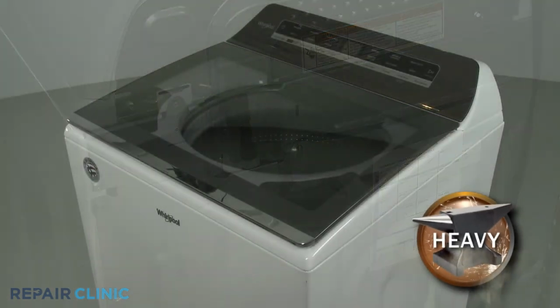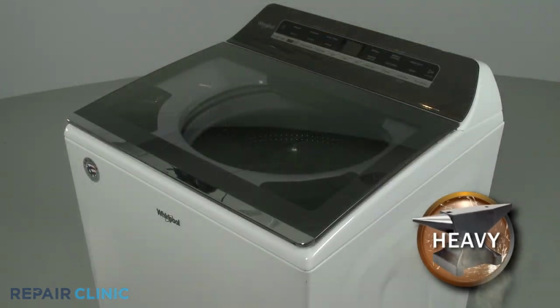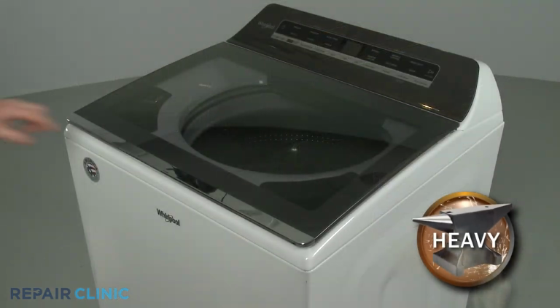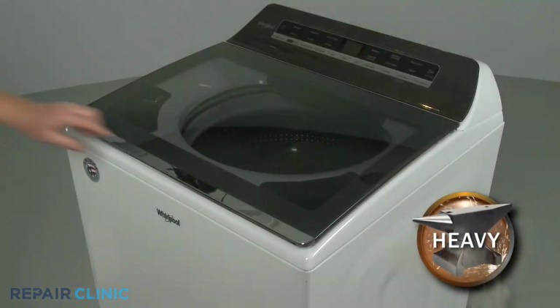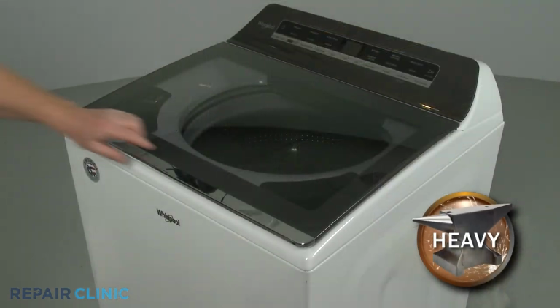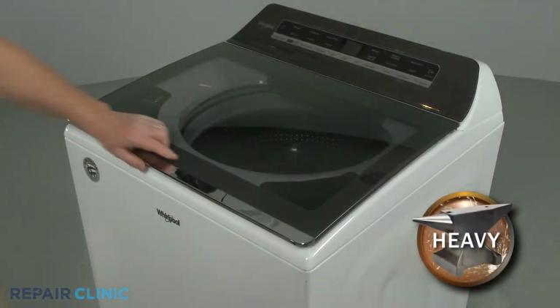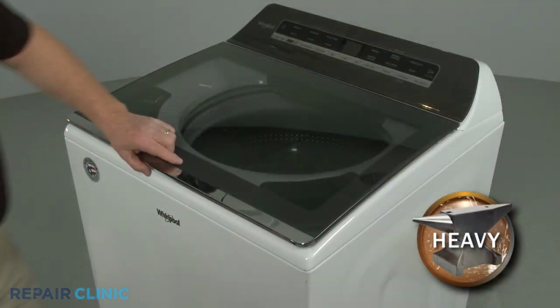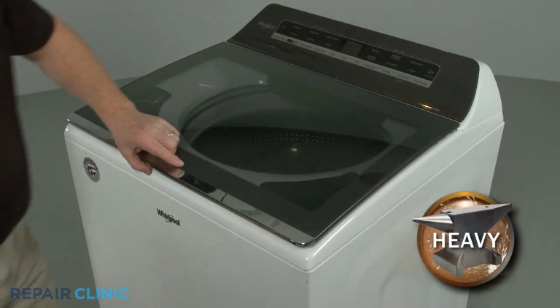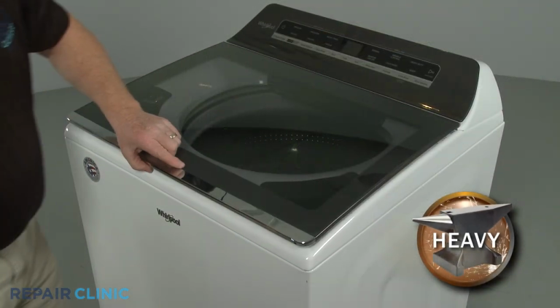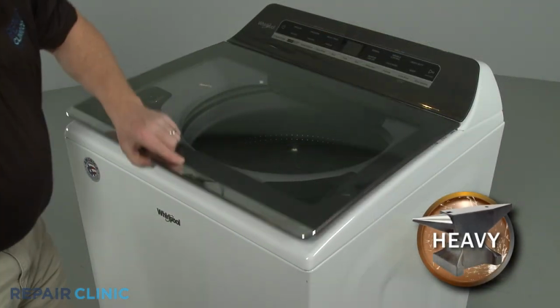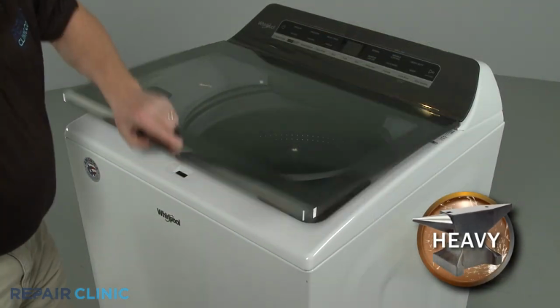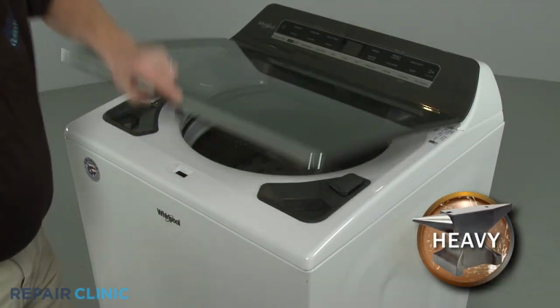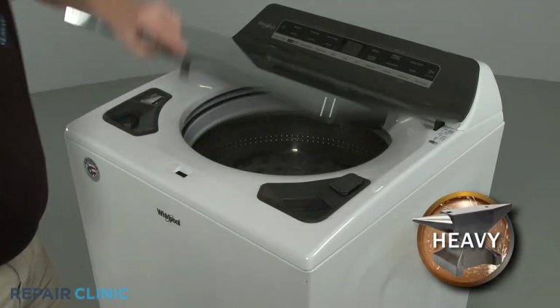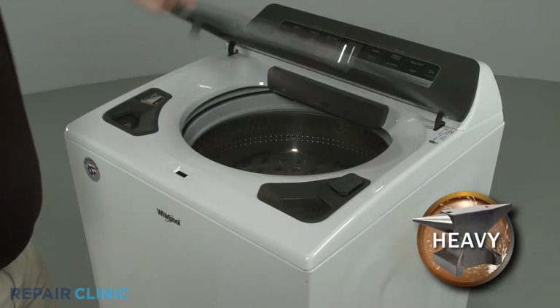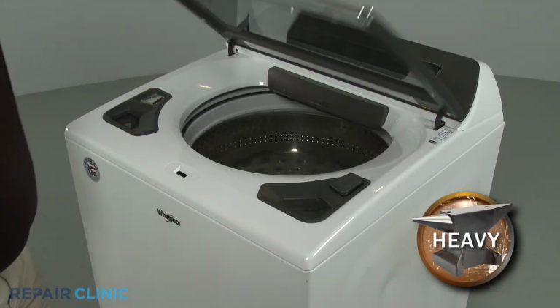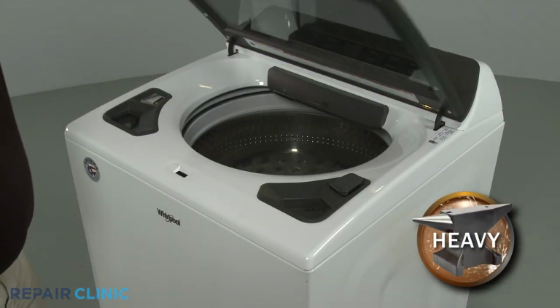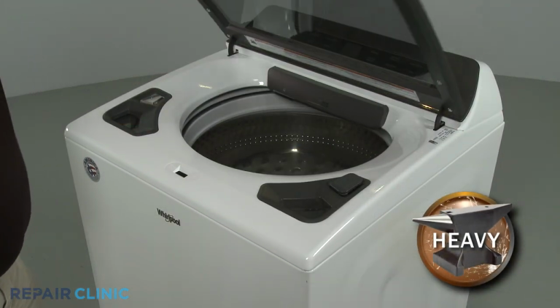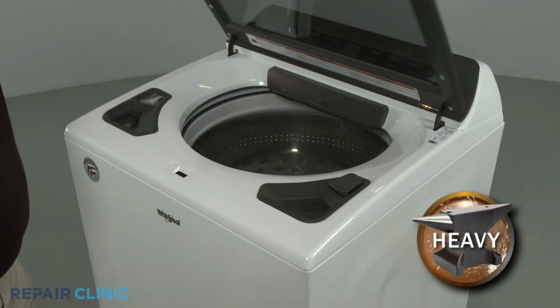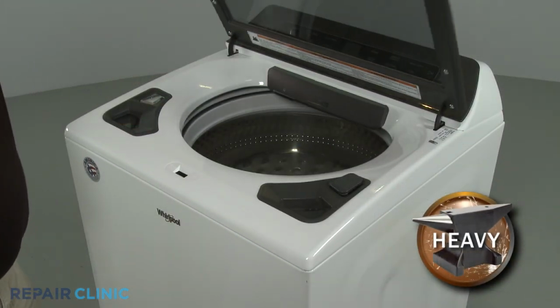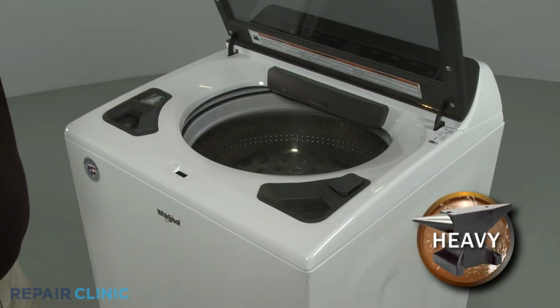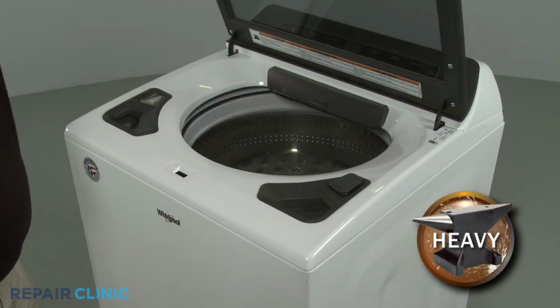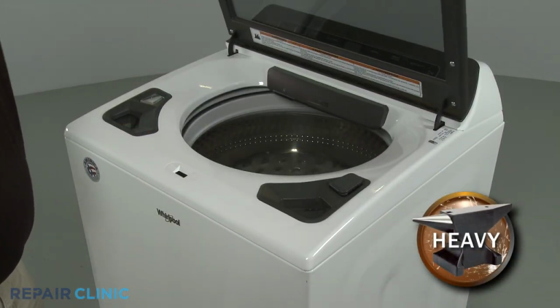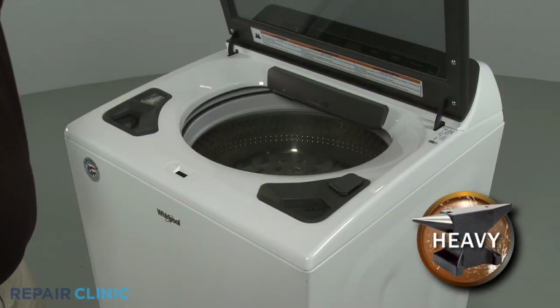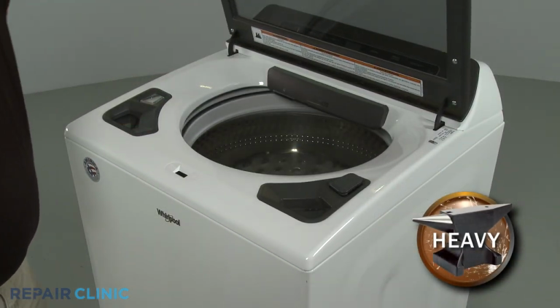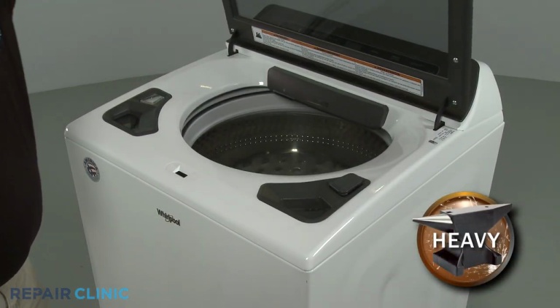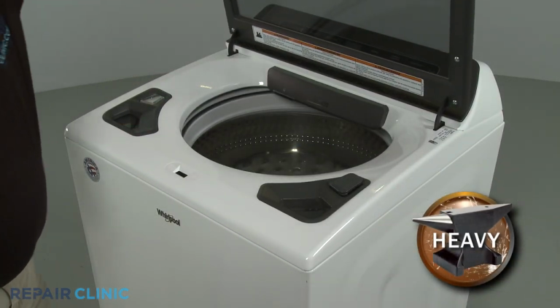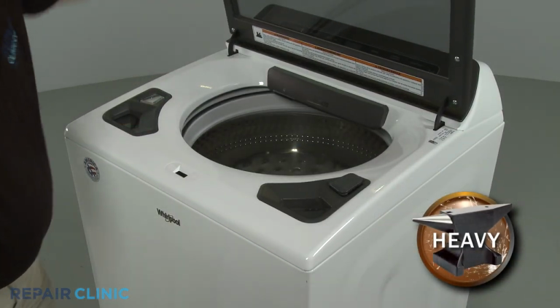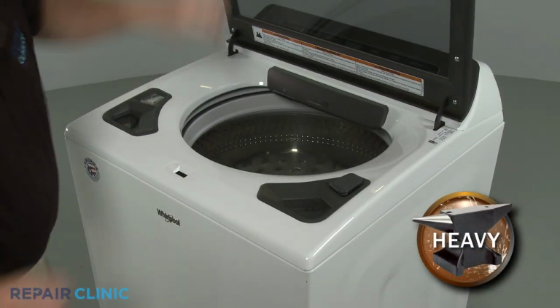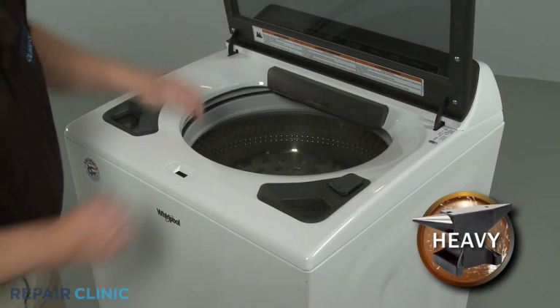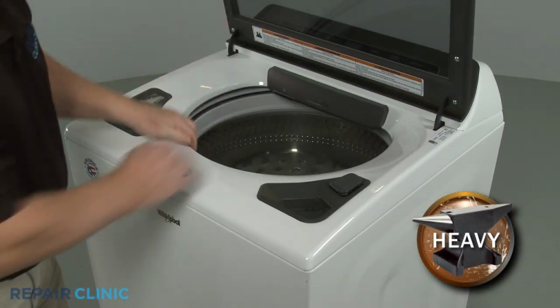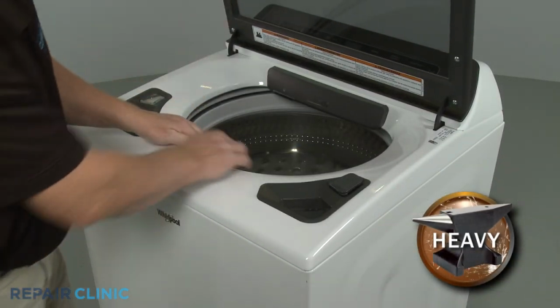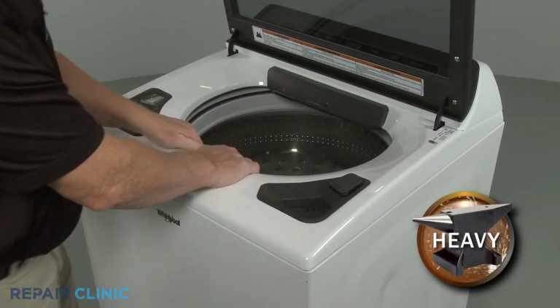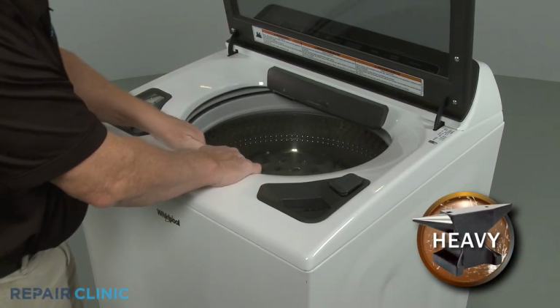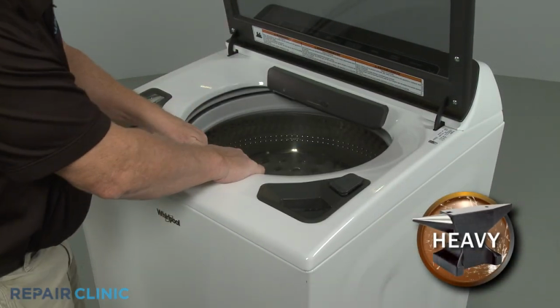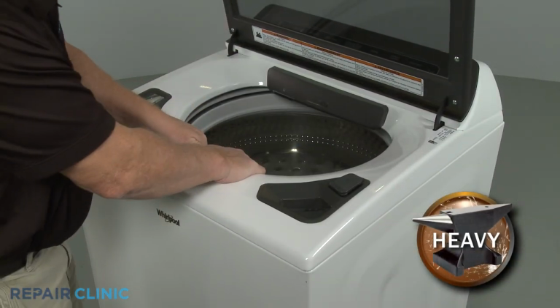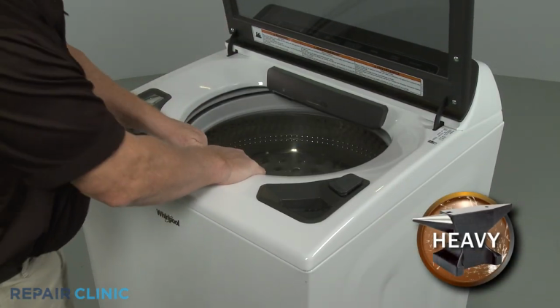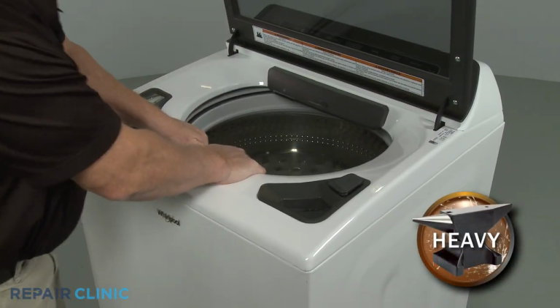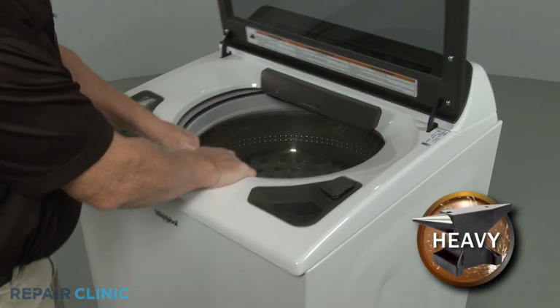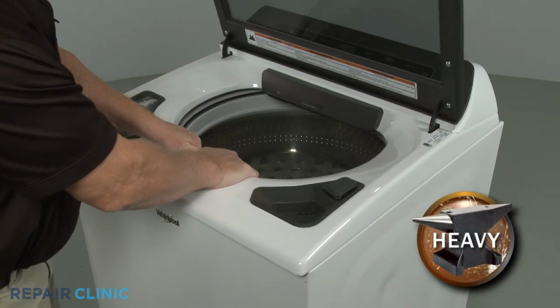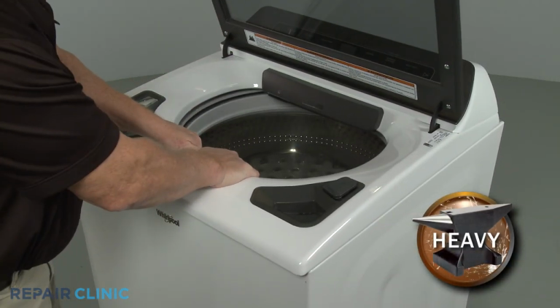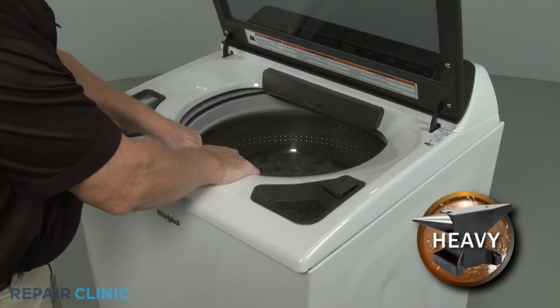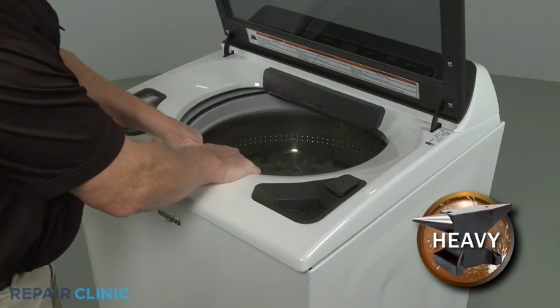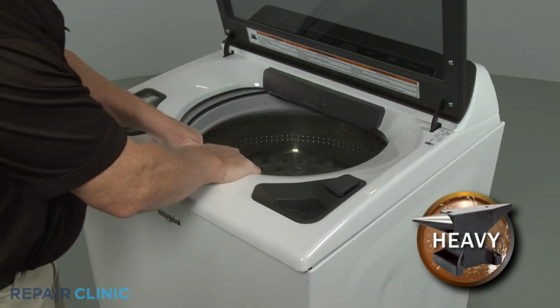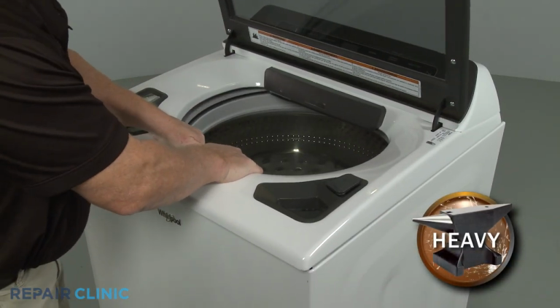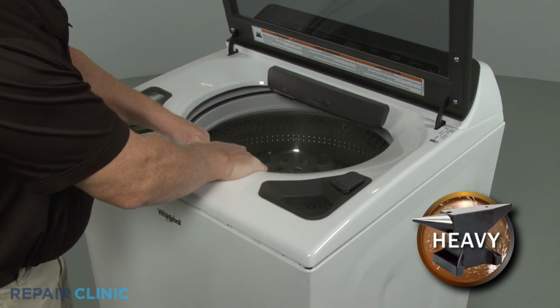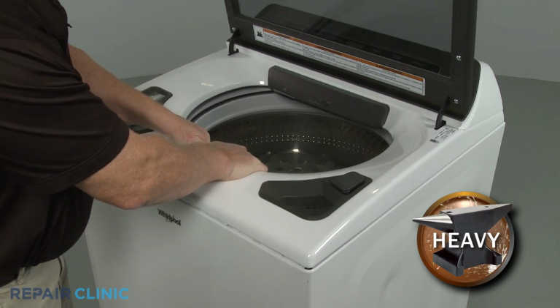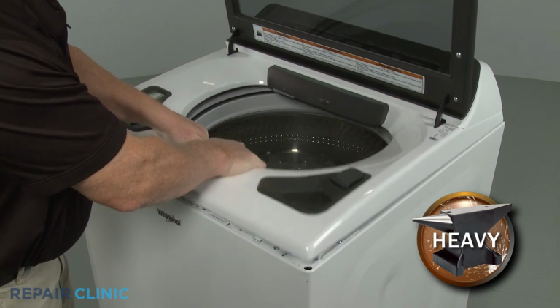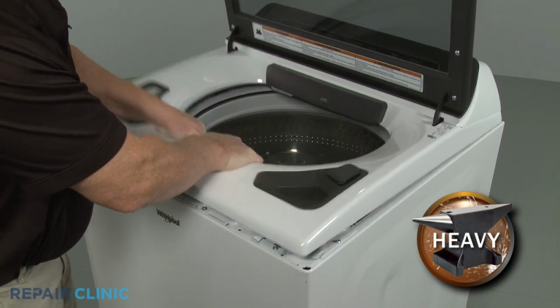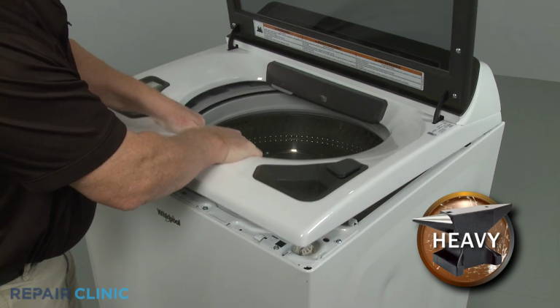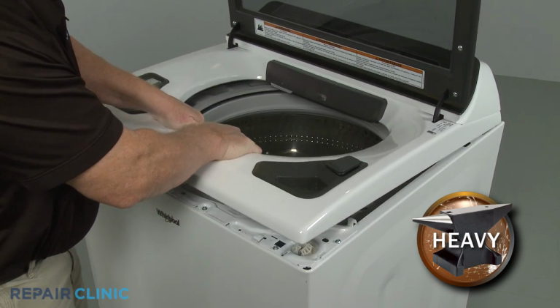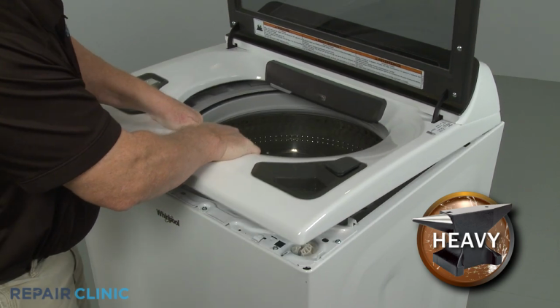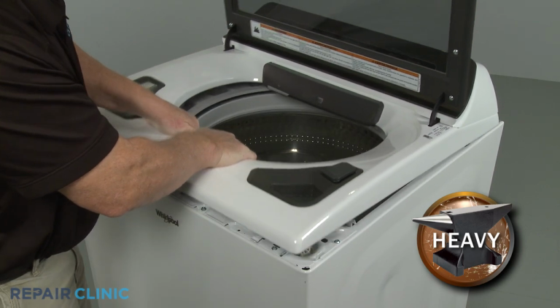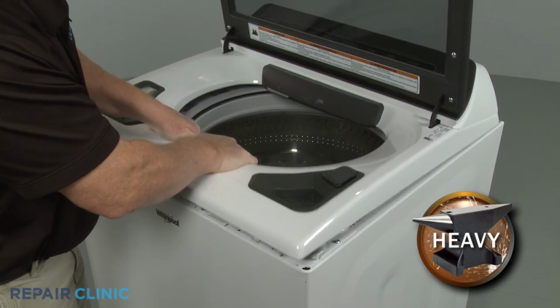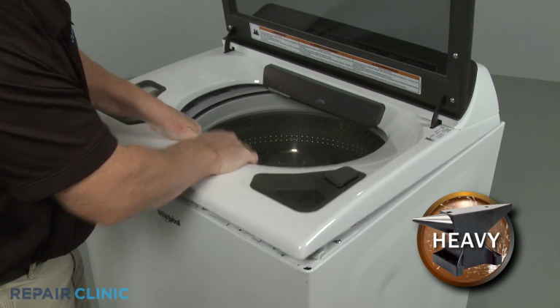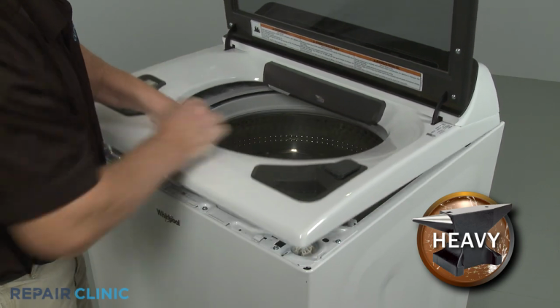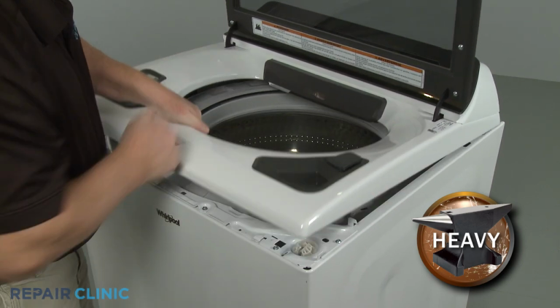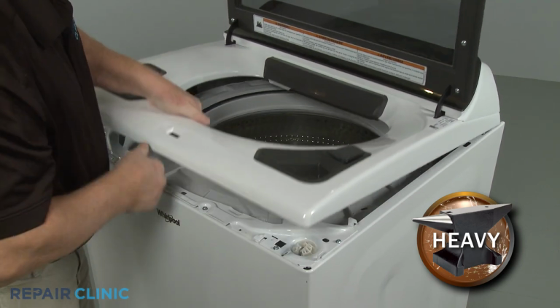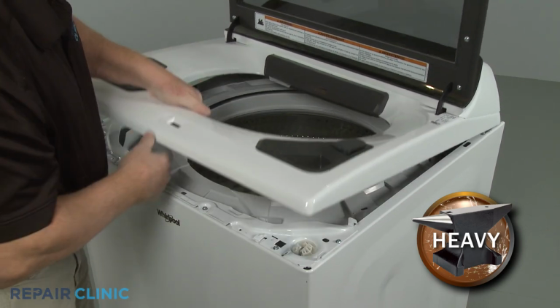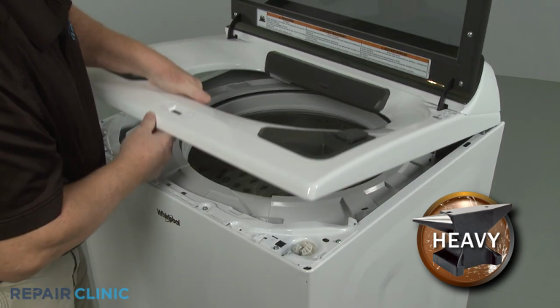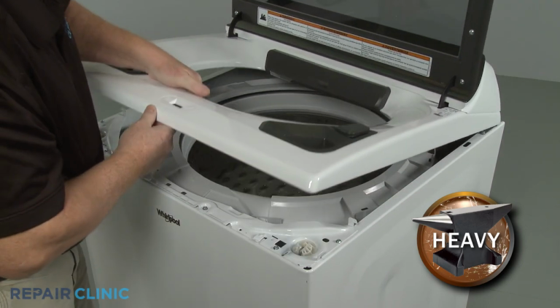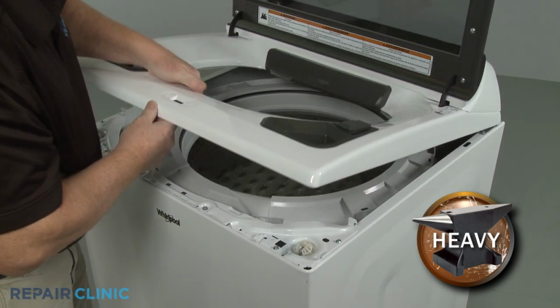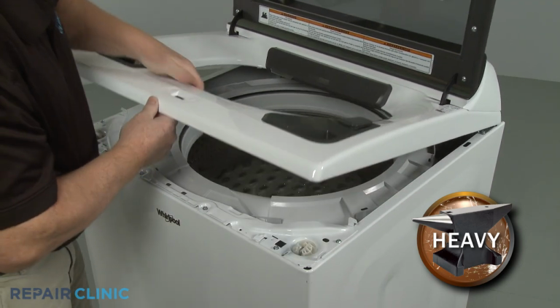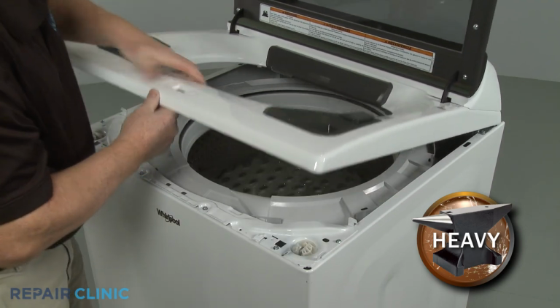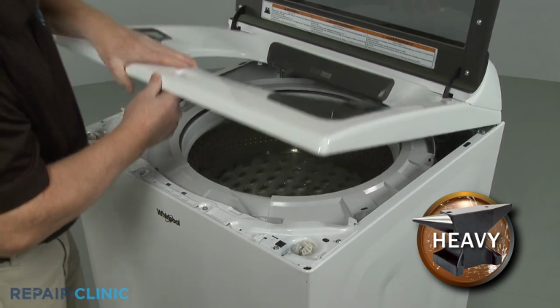You can now pull the main top forward, lift it up, and detach the old lid lock bezel, if still intact.